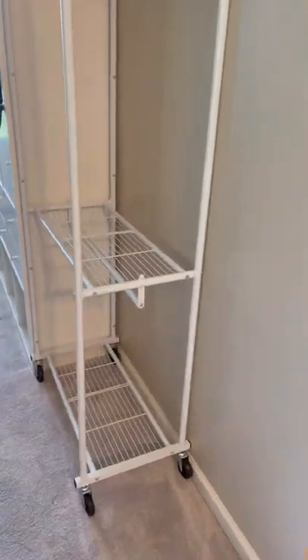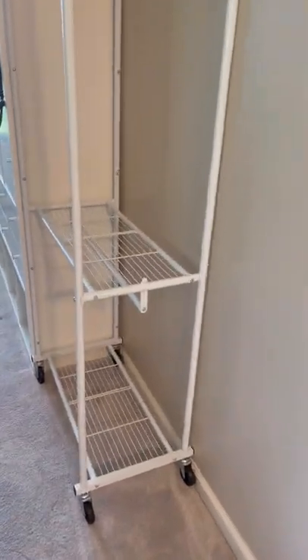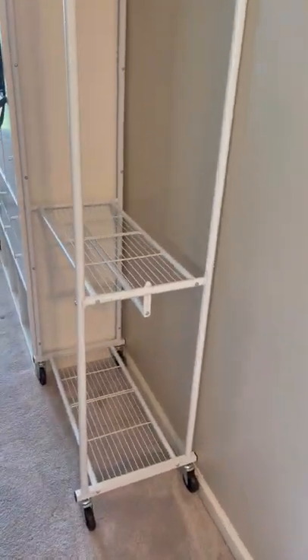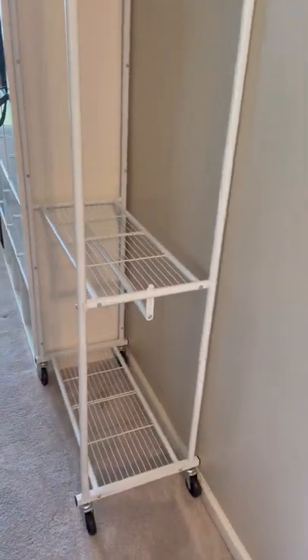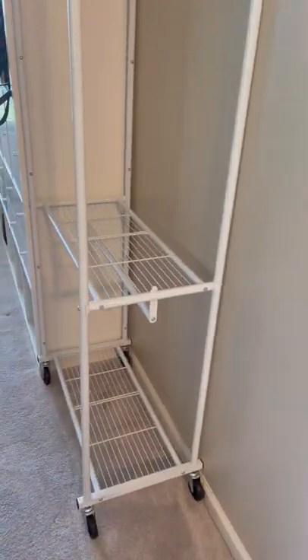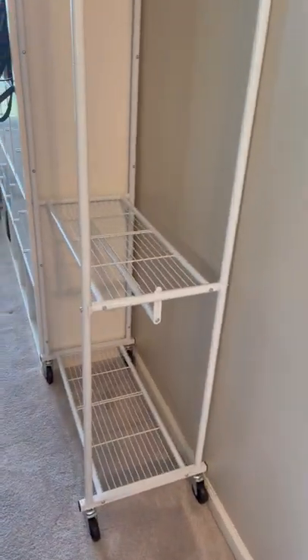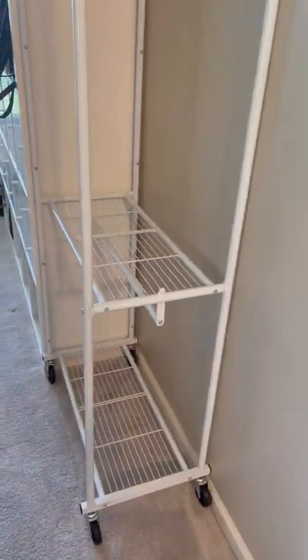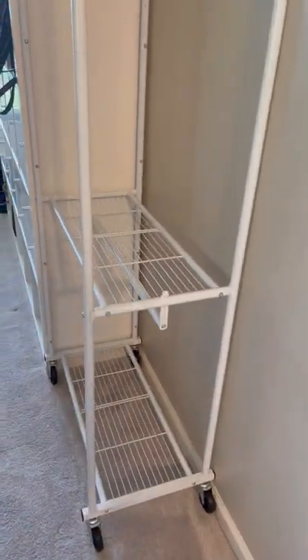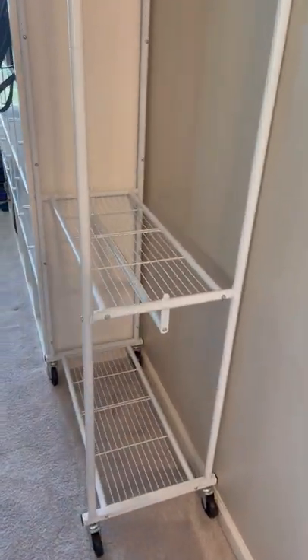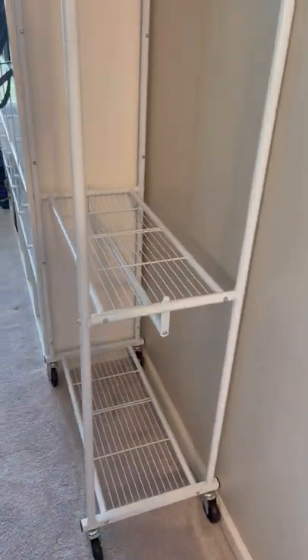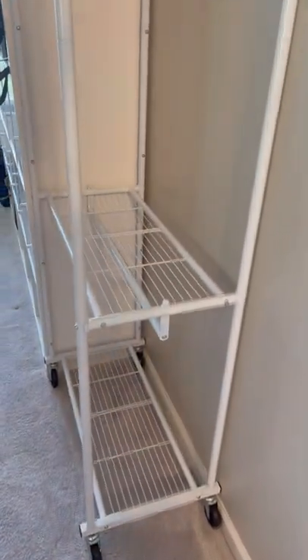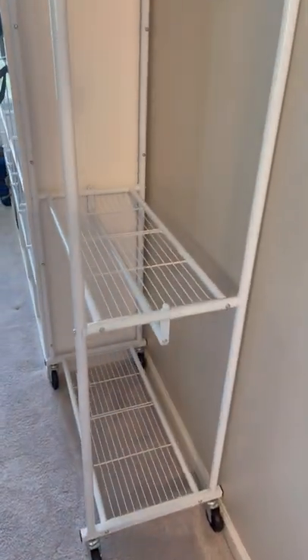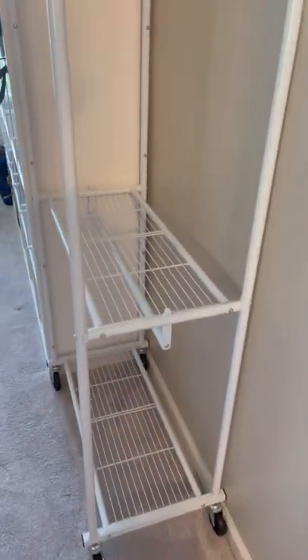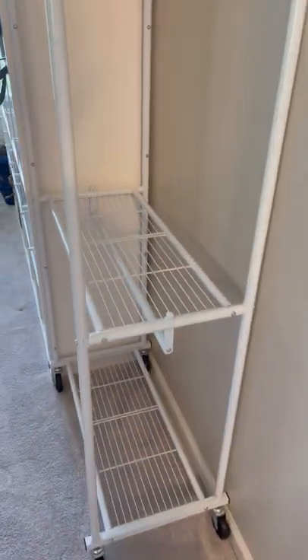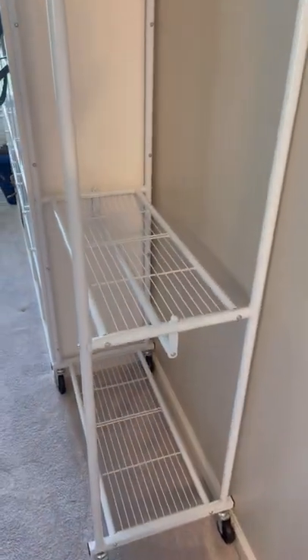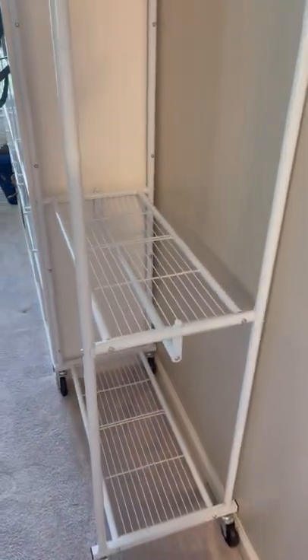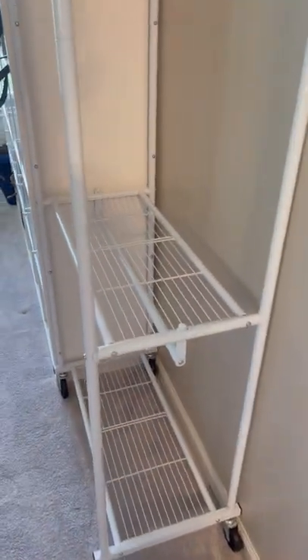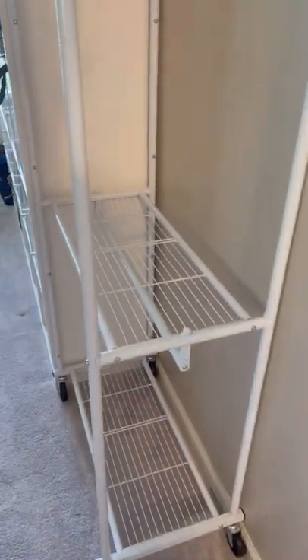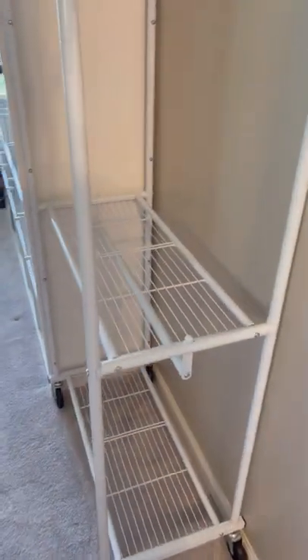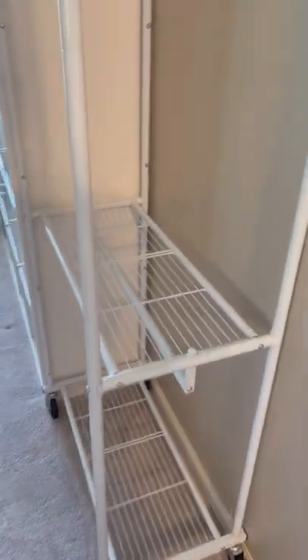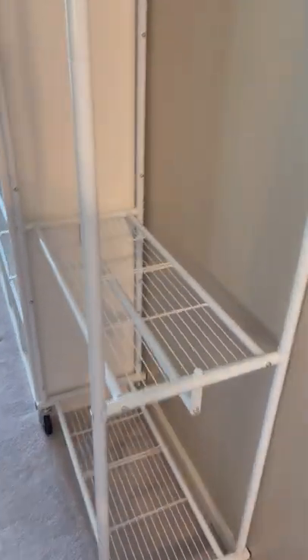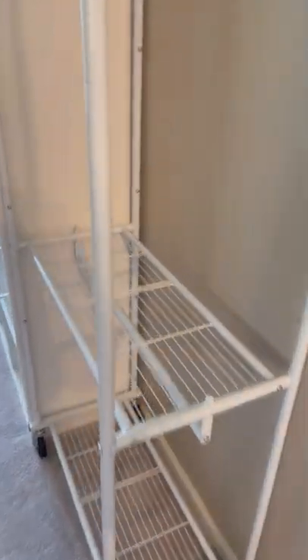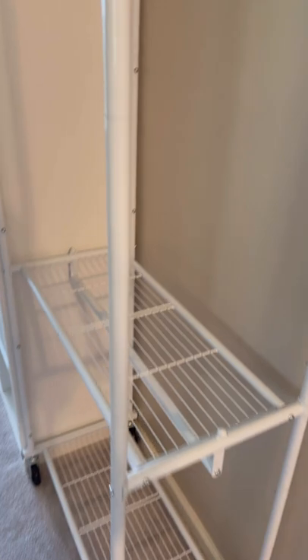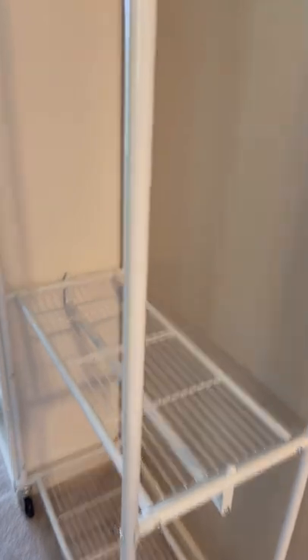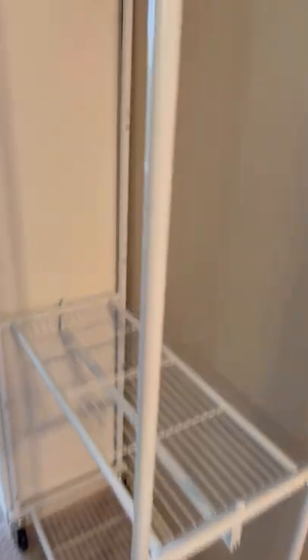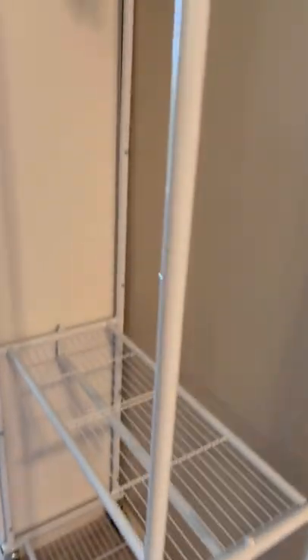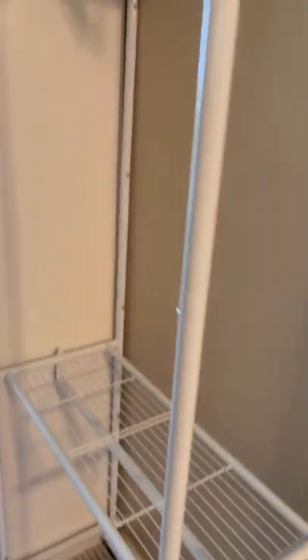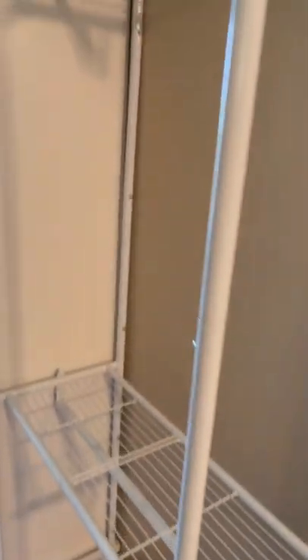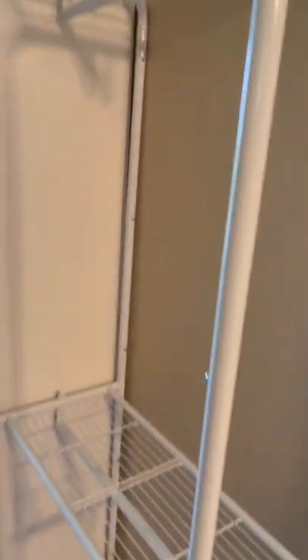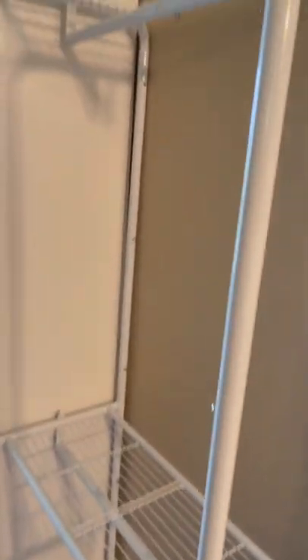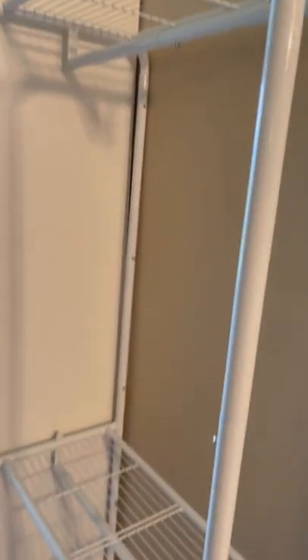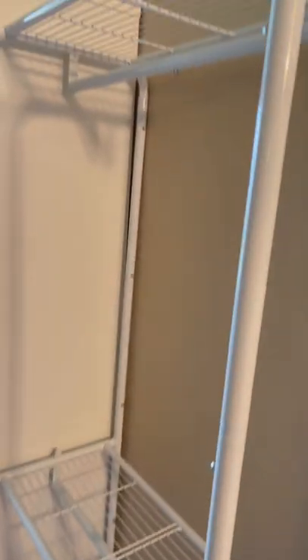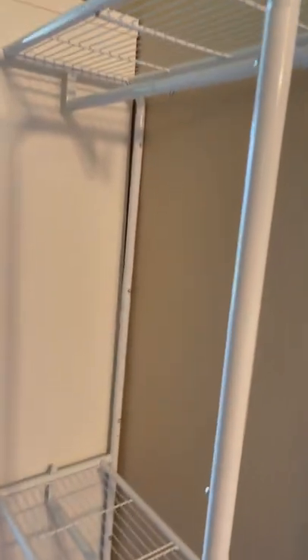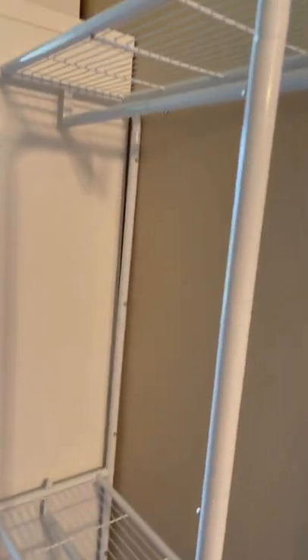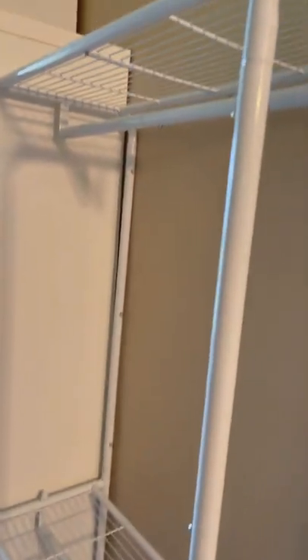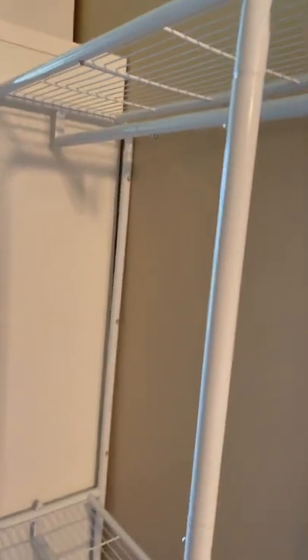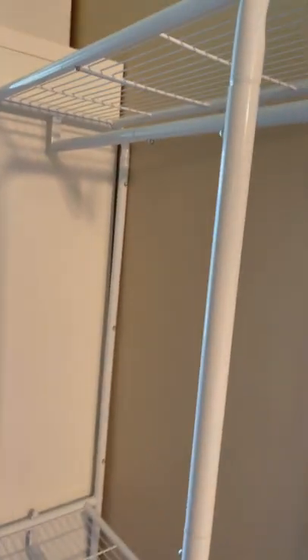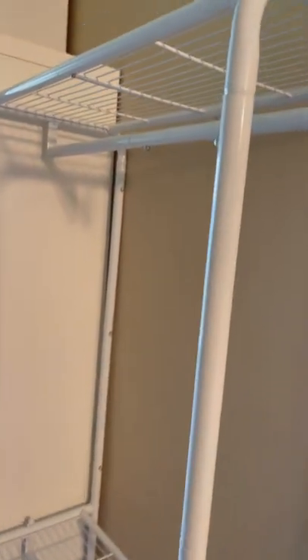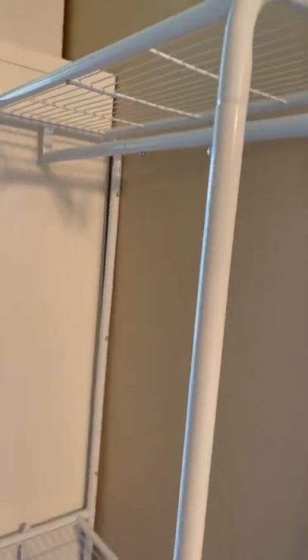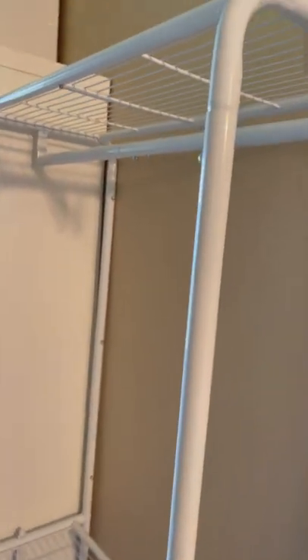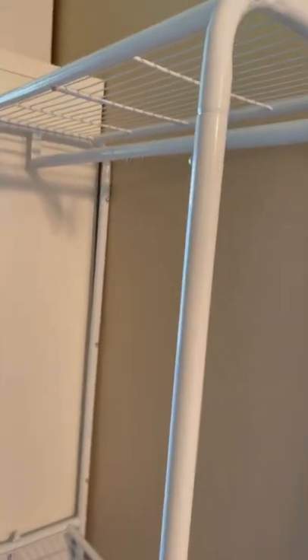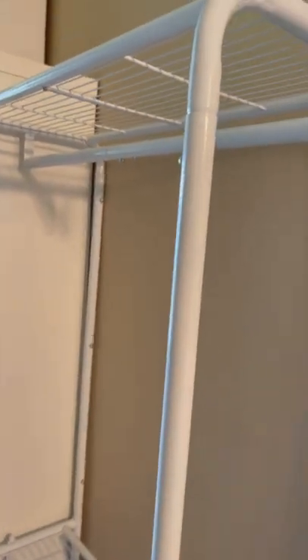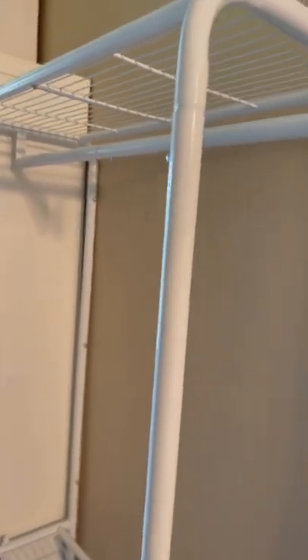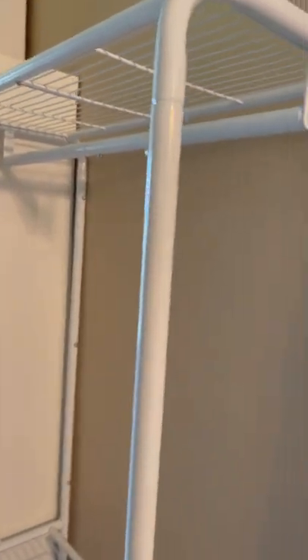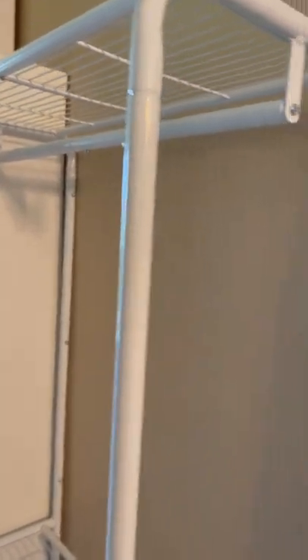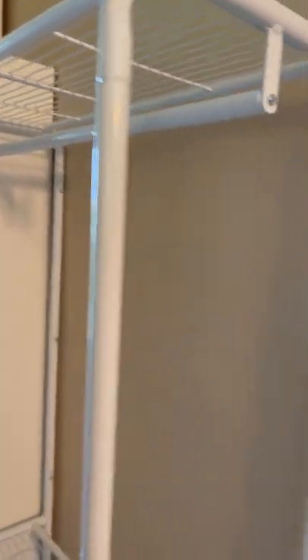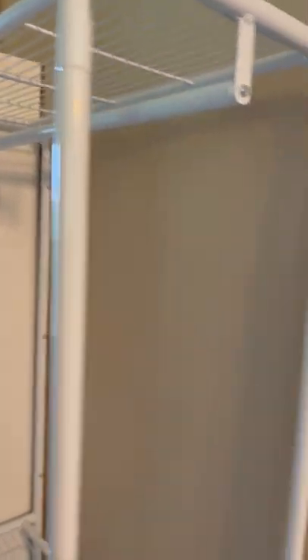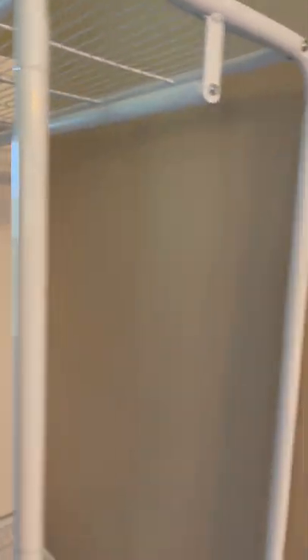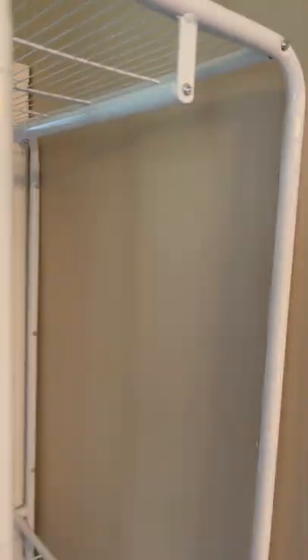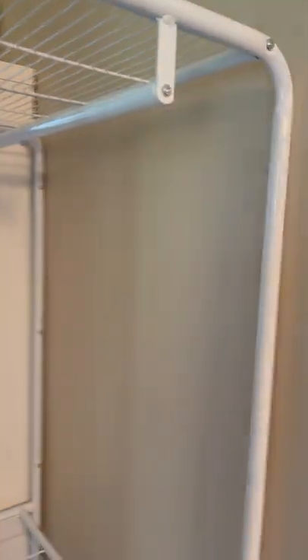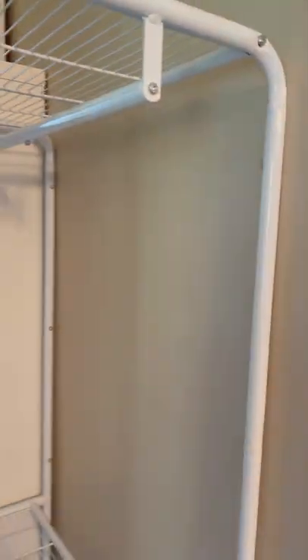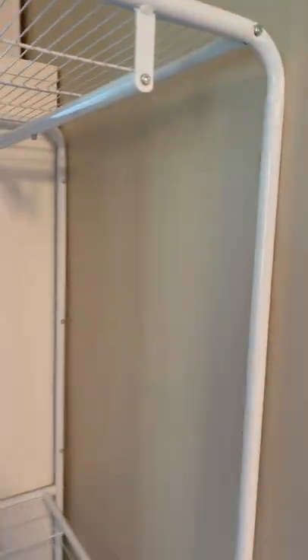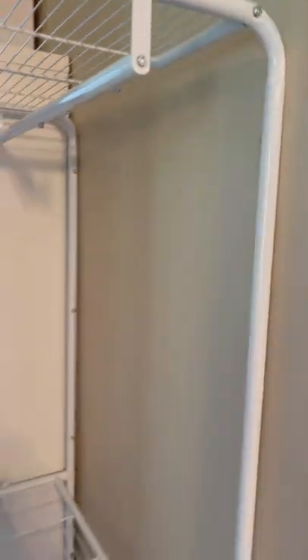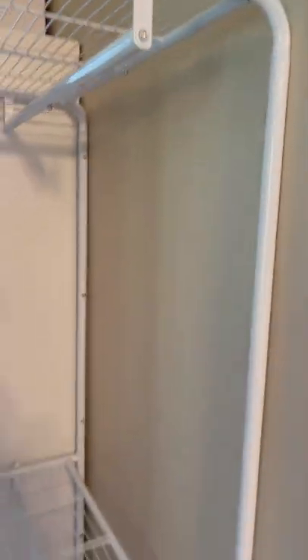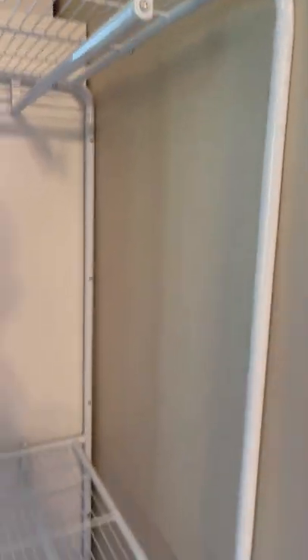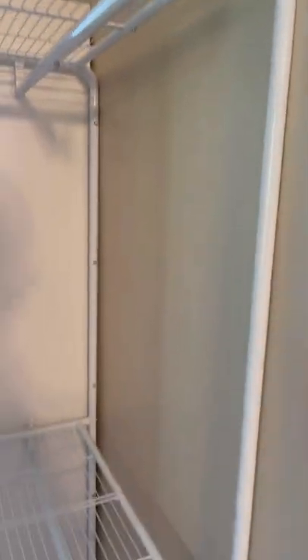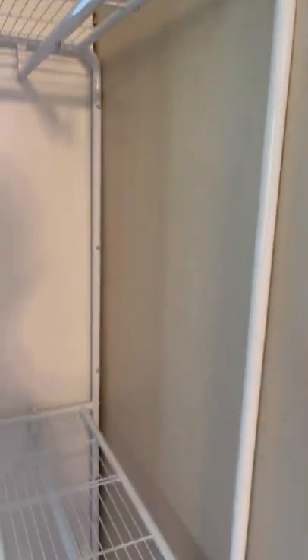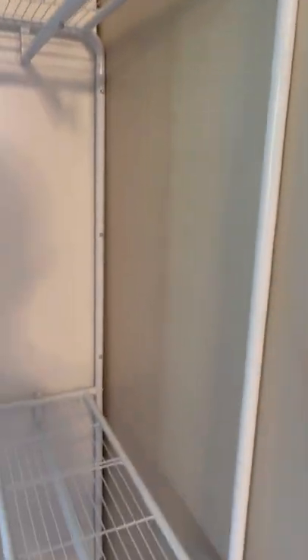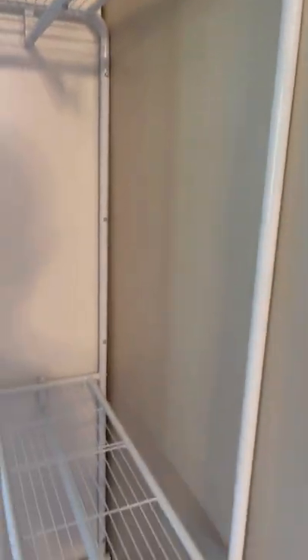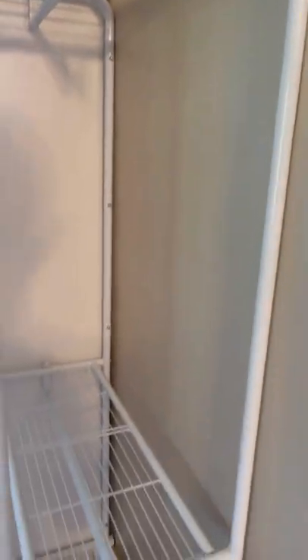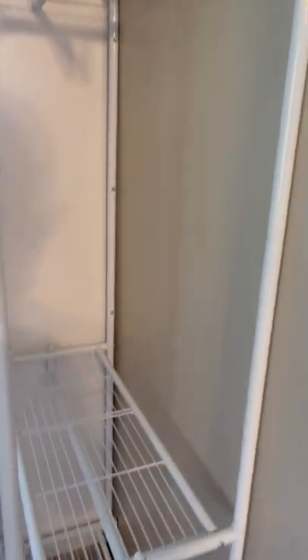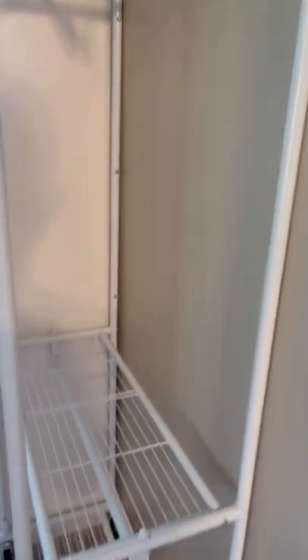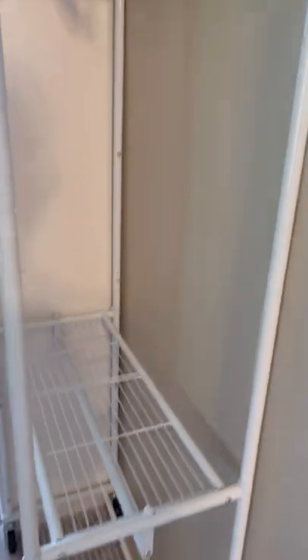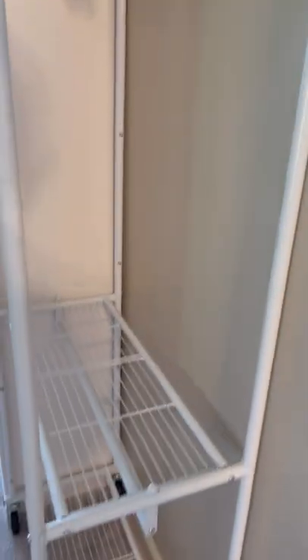I found this on Amazon. I really love it. It comes with wheels so I could even move it if I need to.